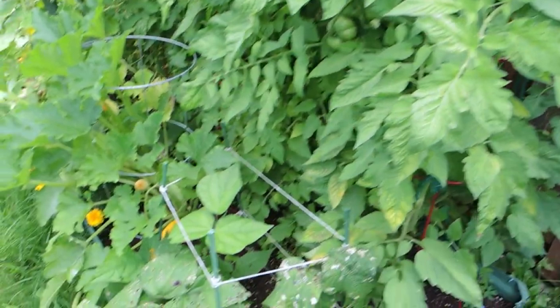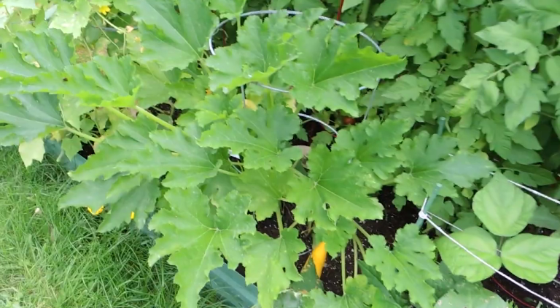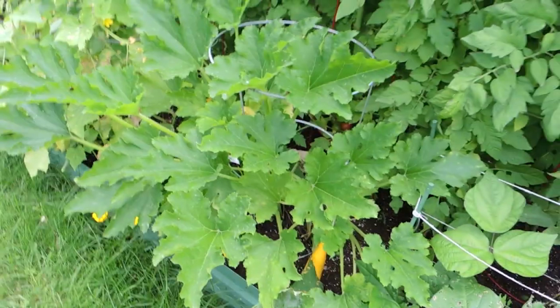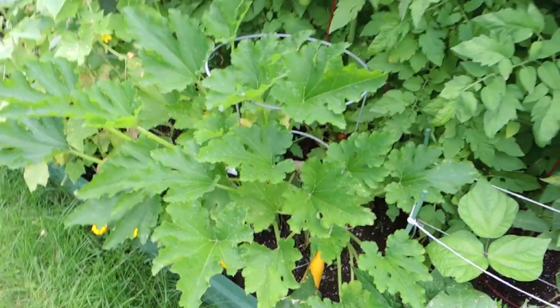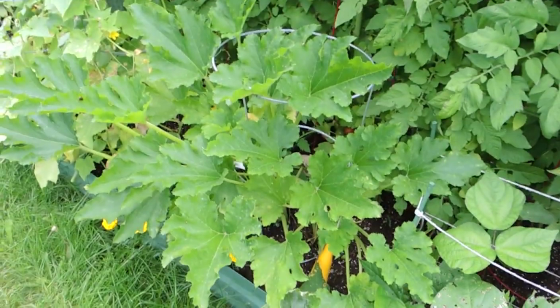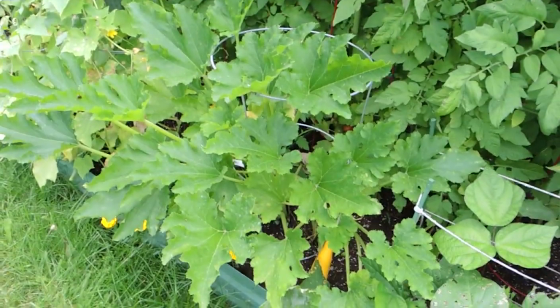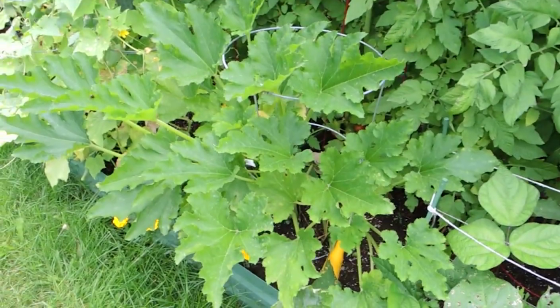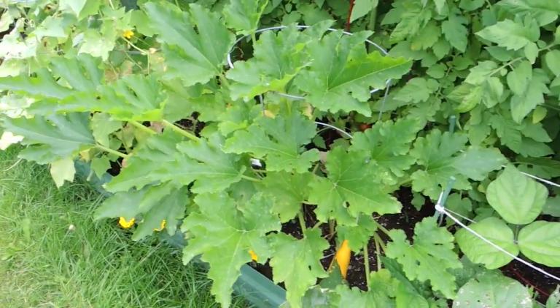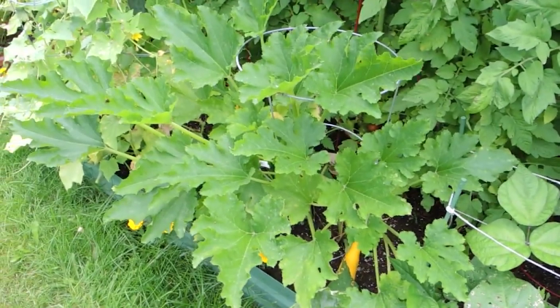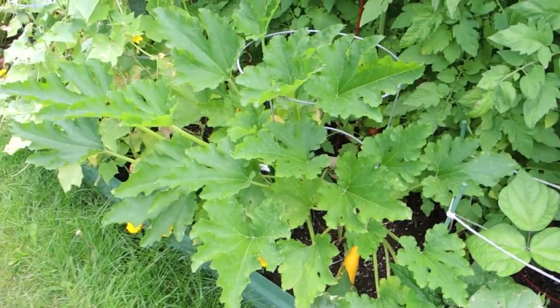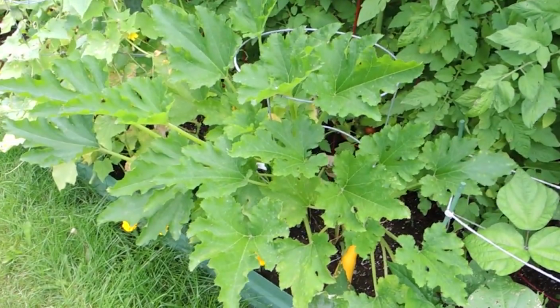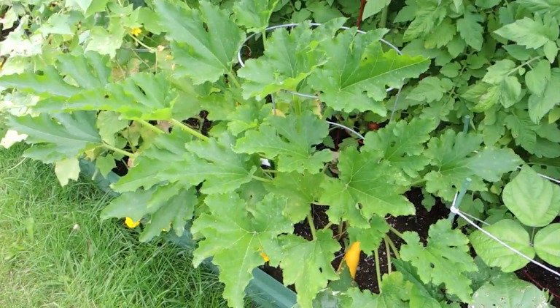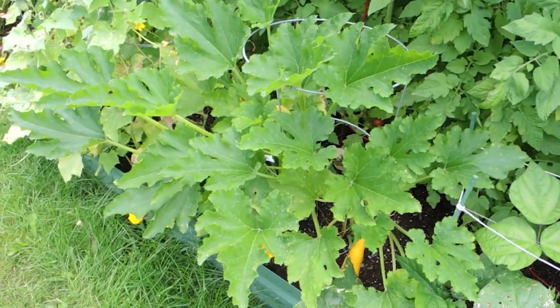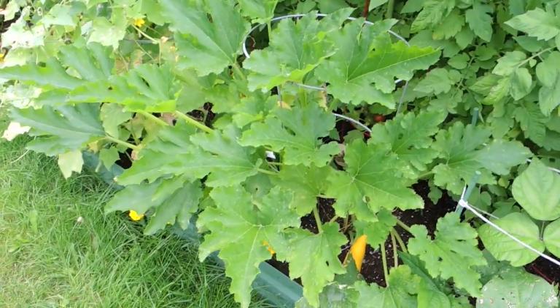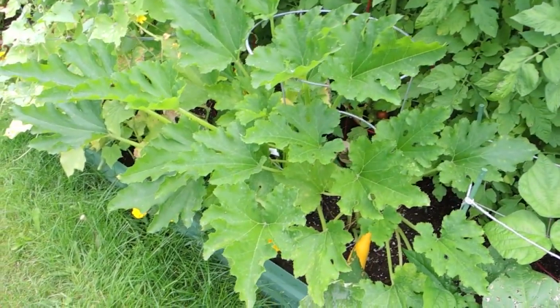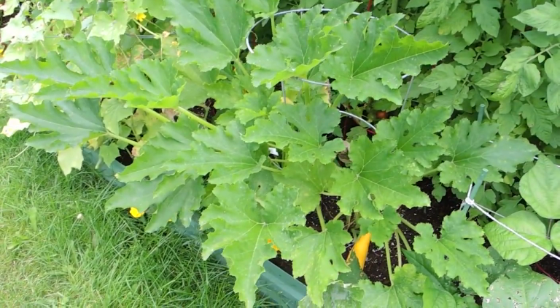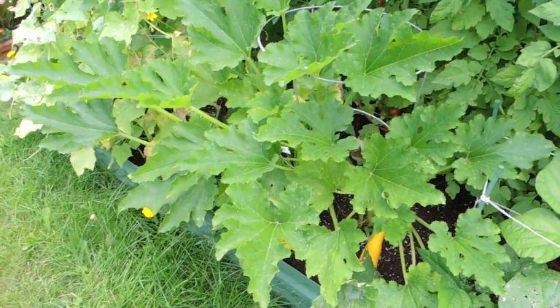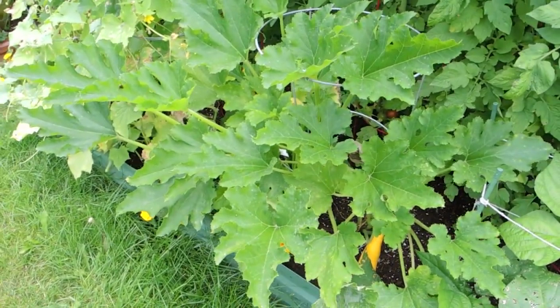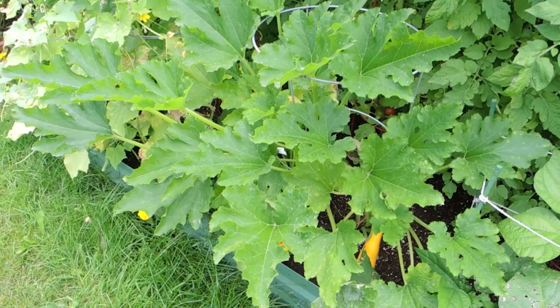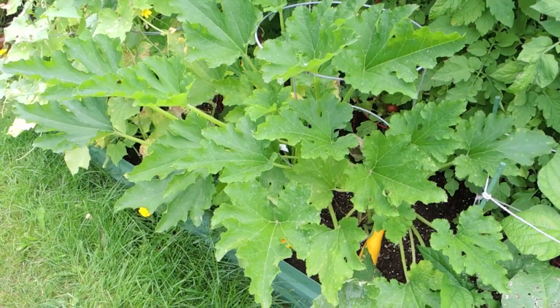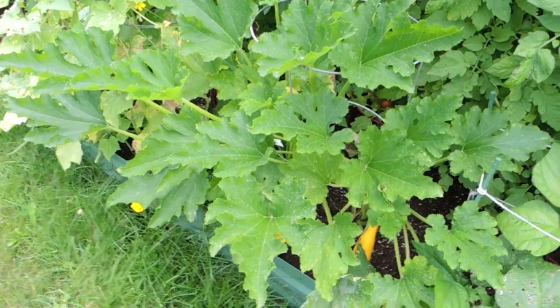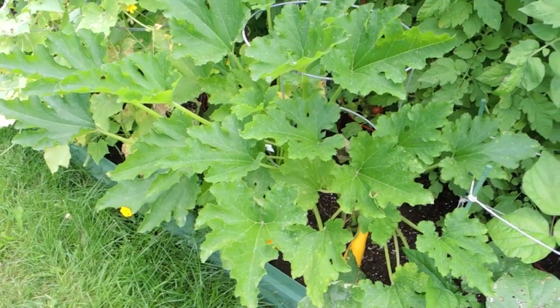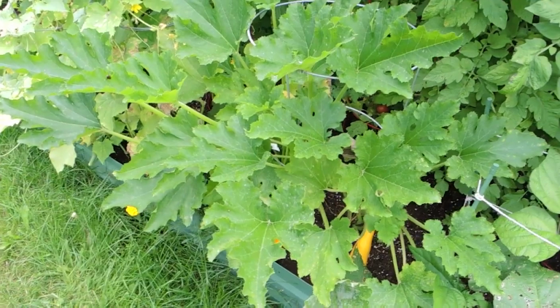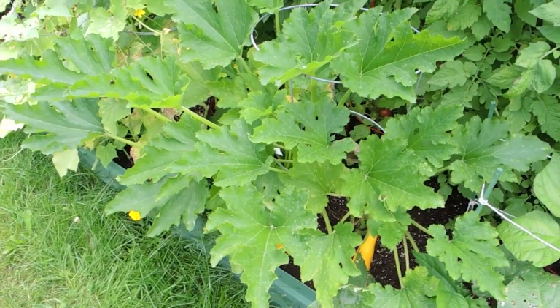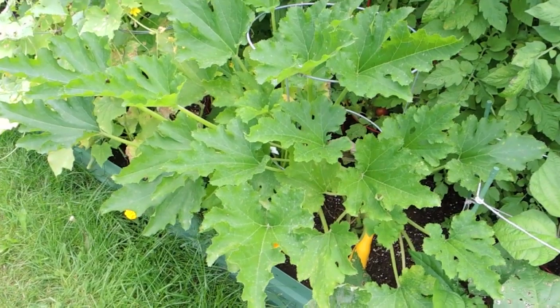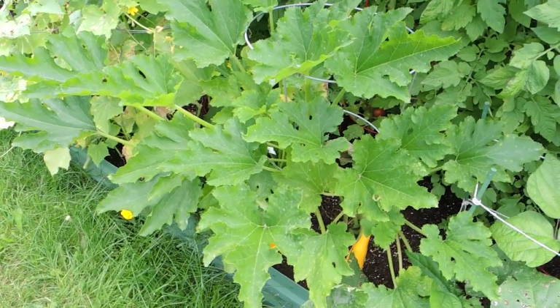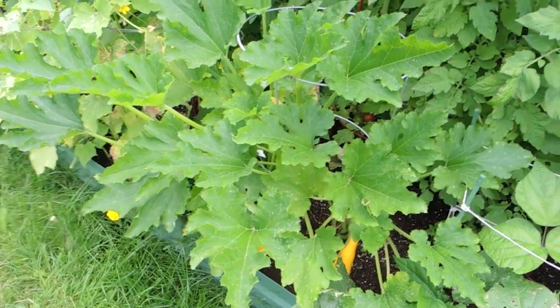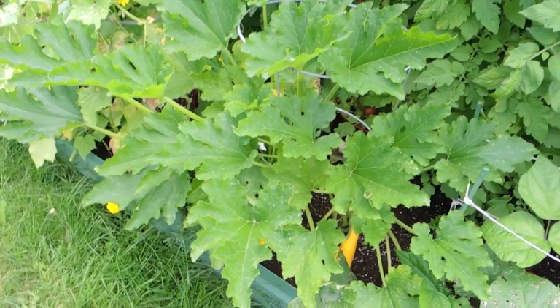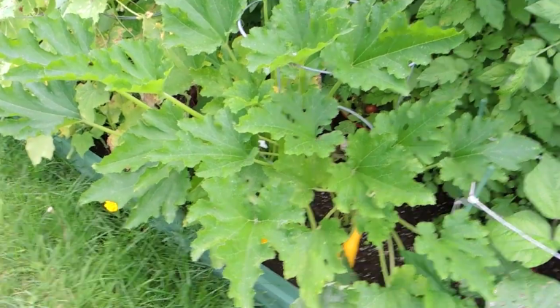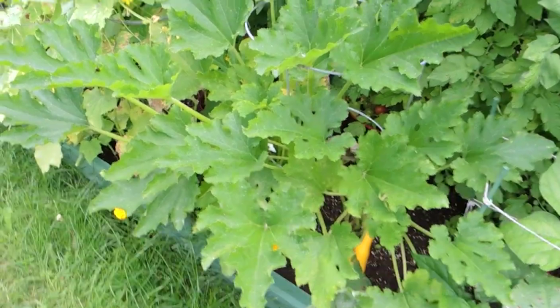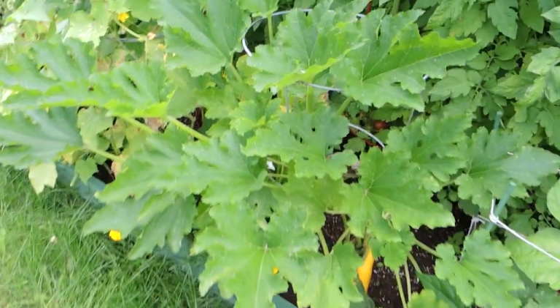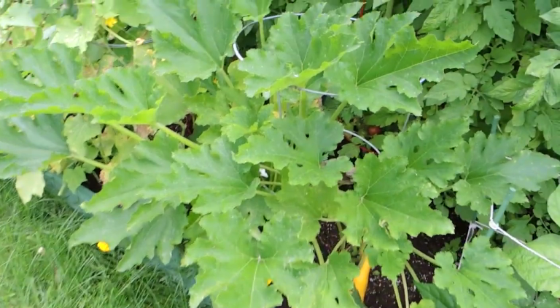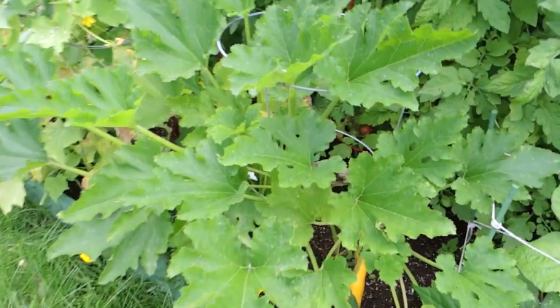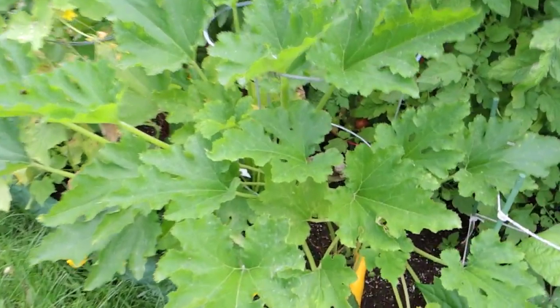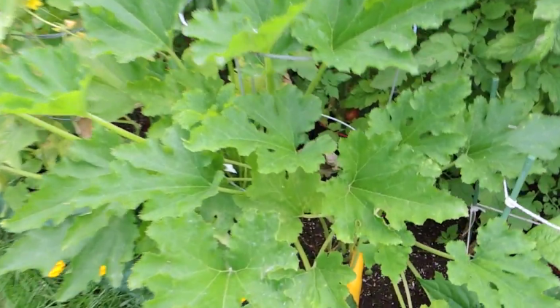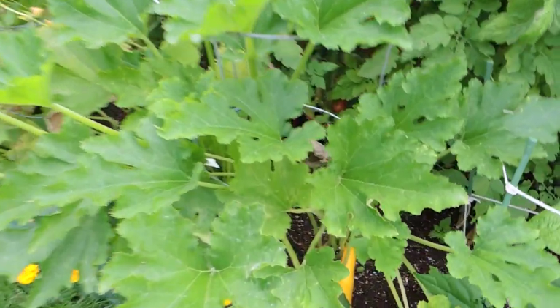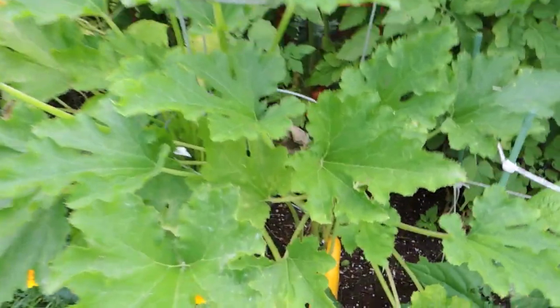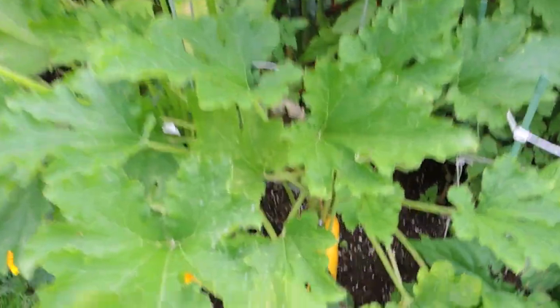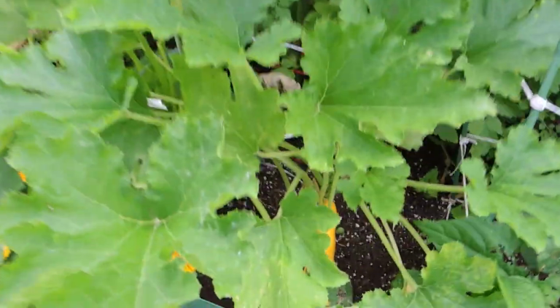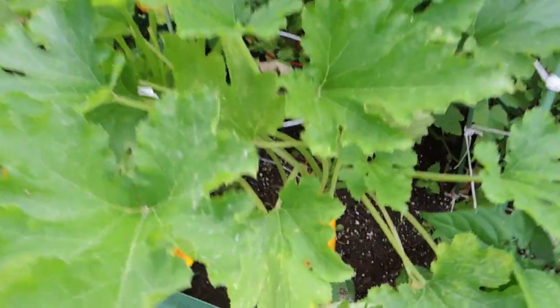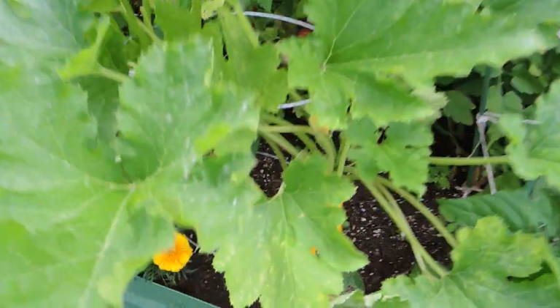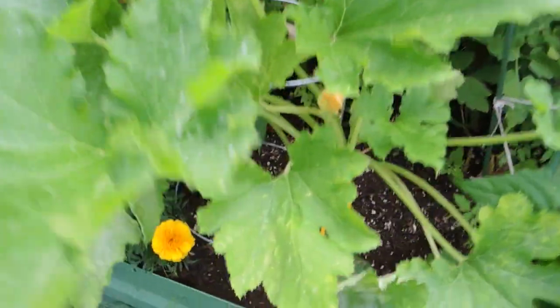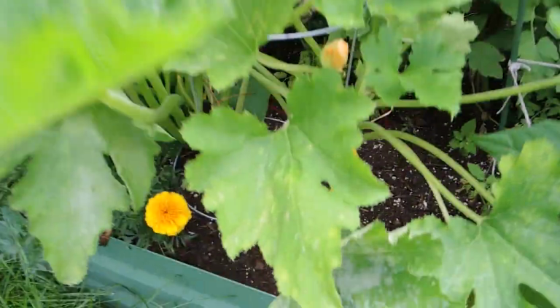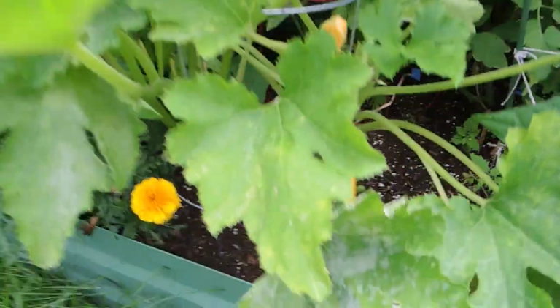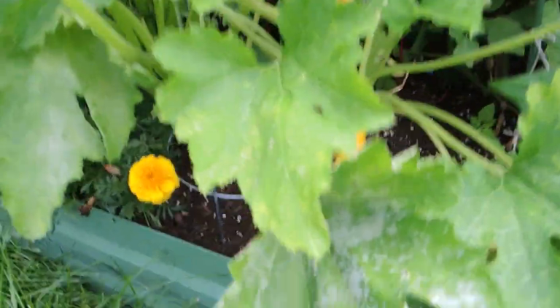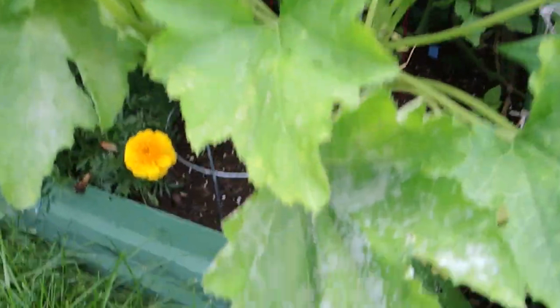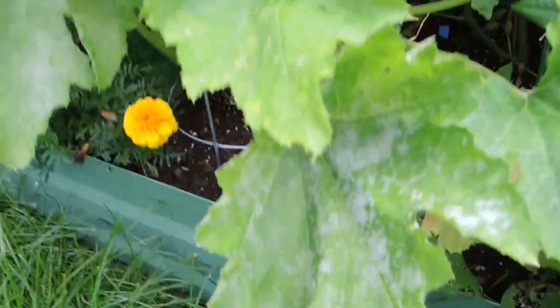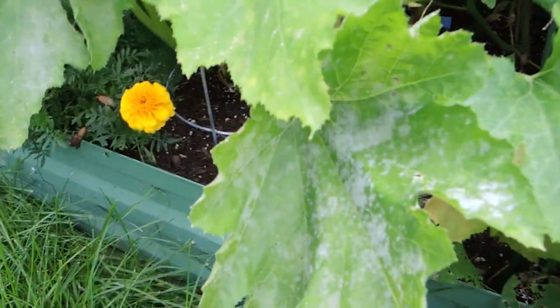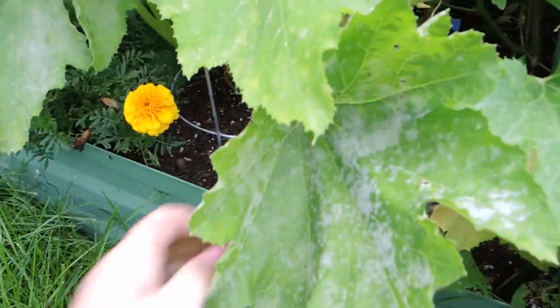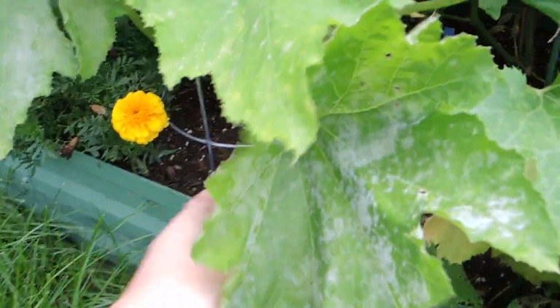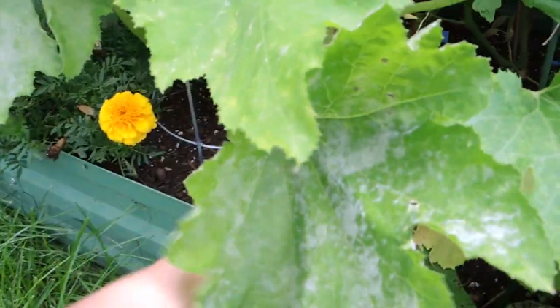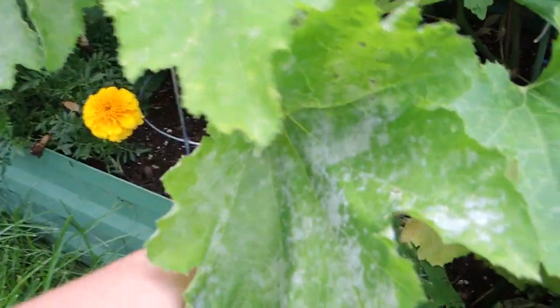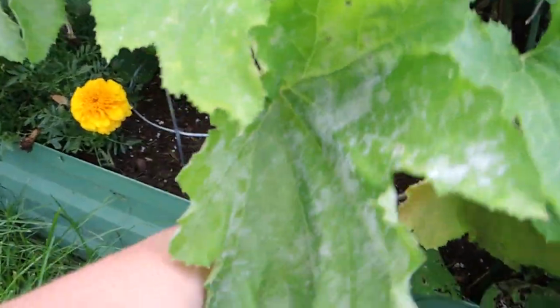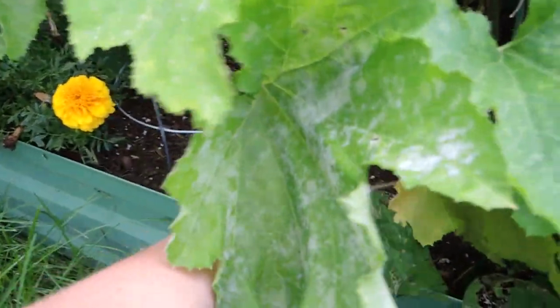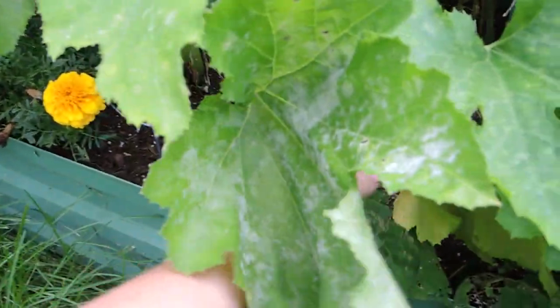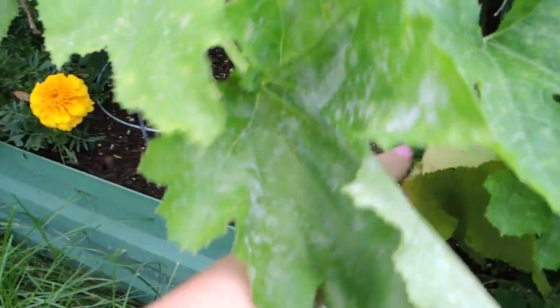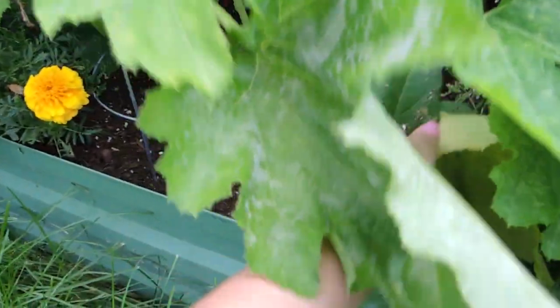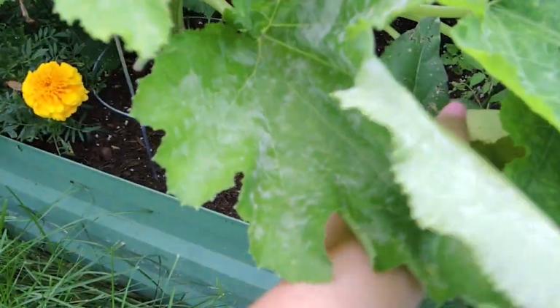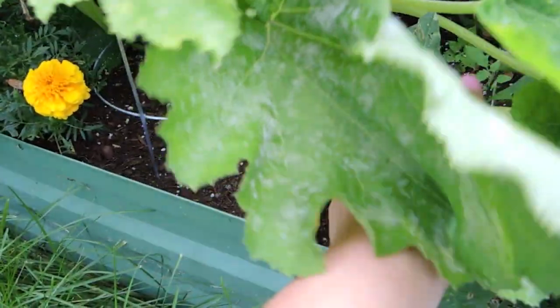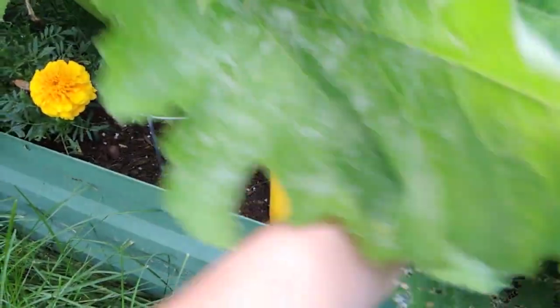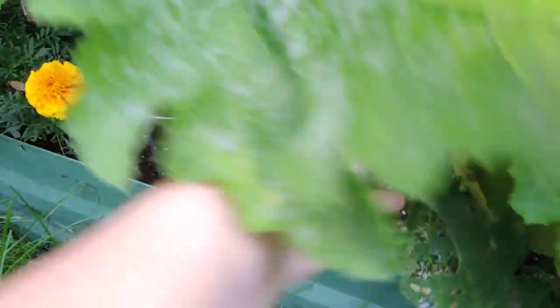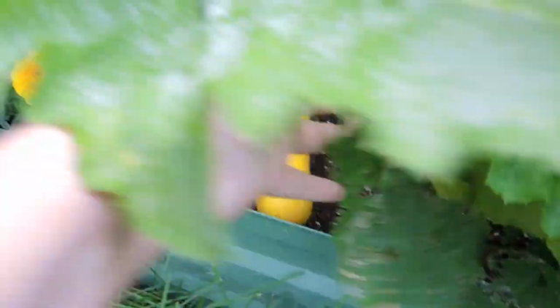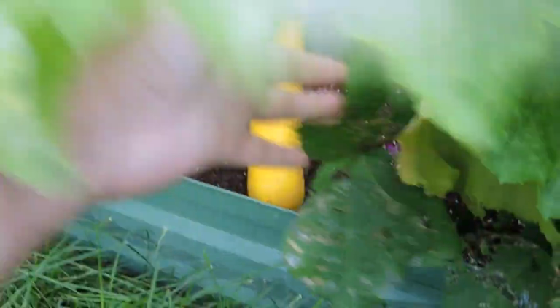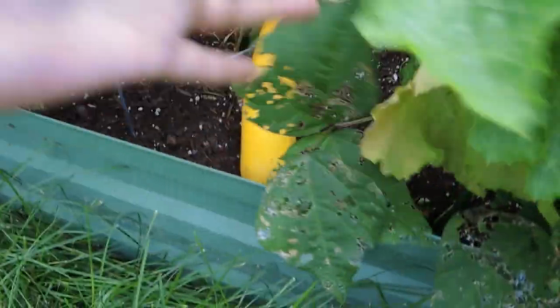In front here I have a squash — this is a yellow squash. We actually have one ripe and ready to be picked.